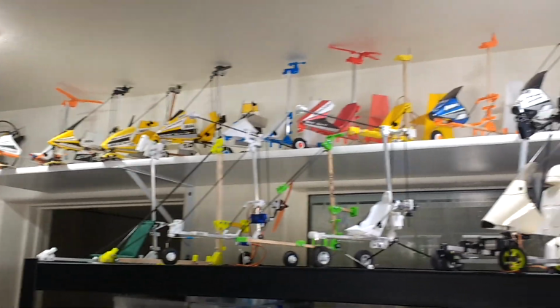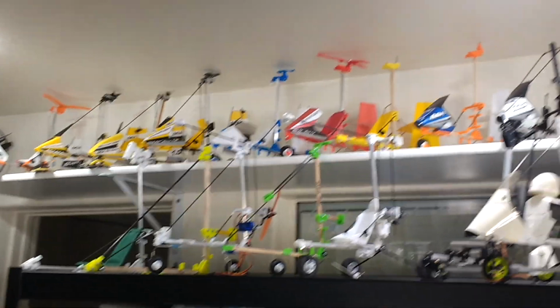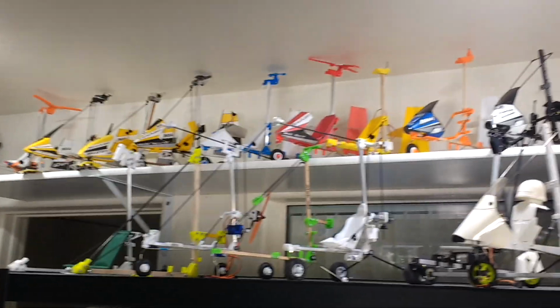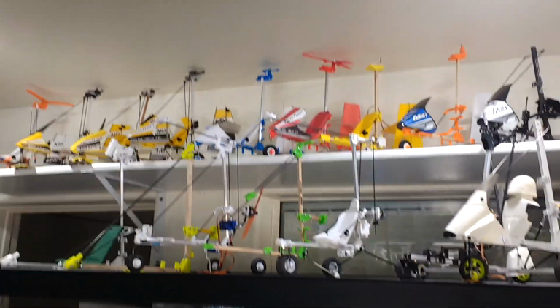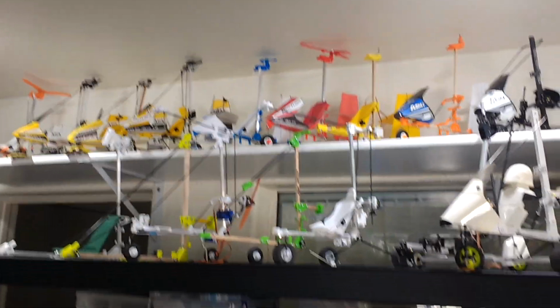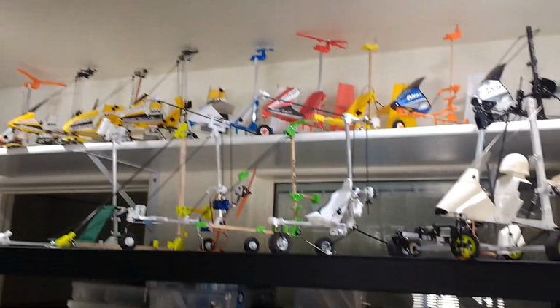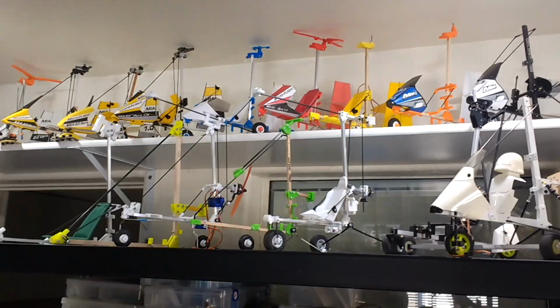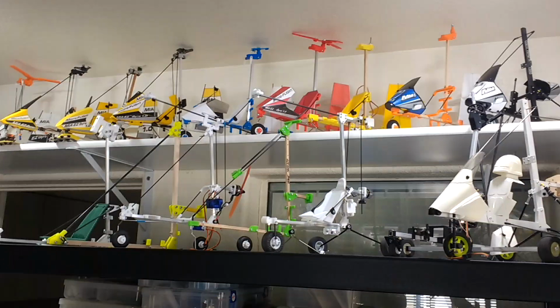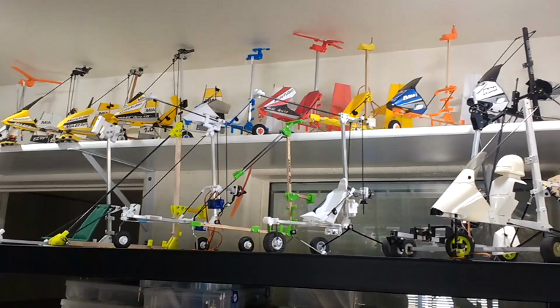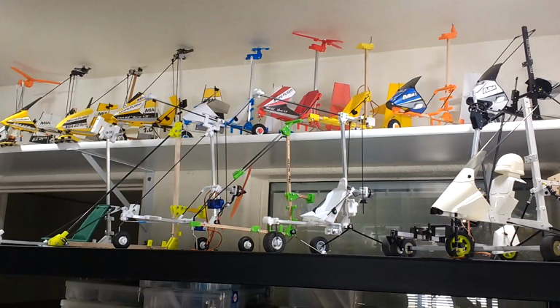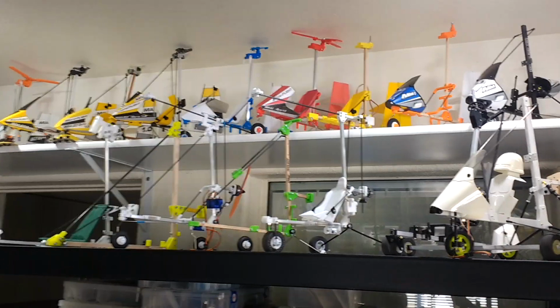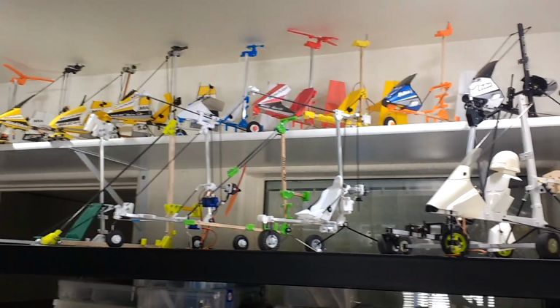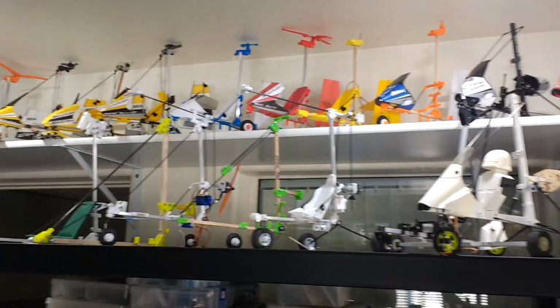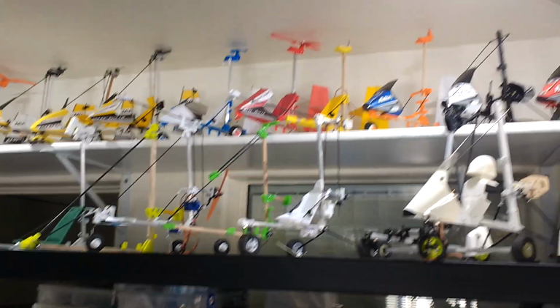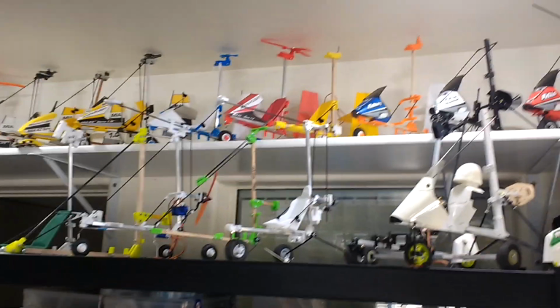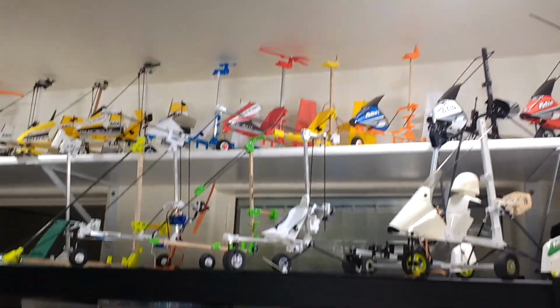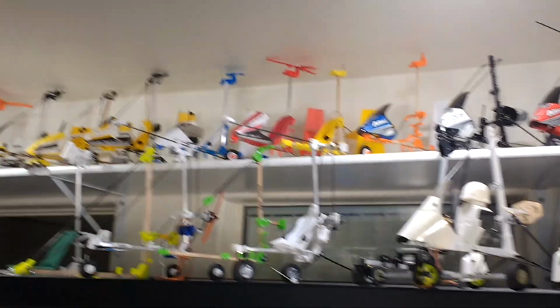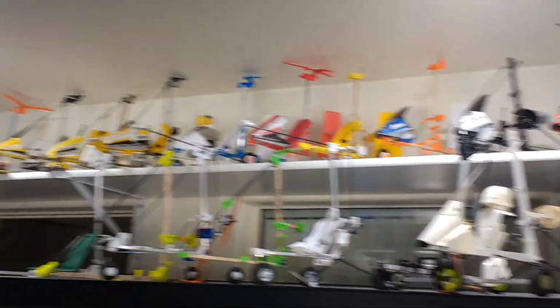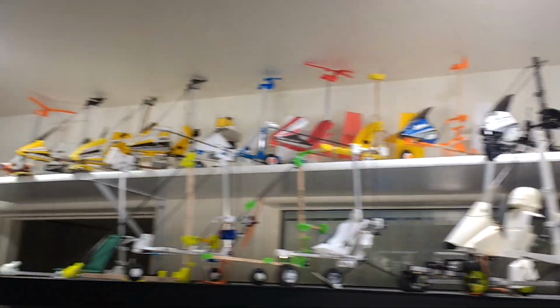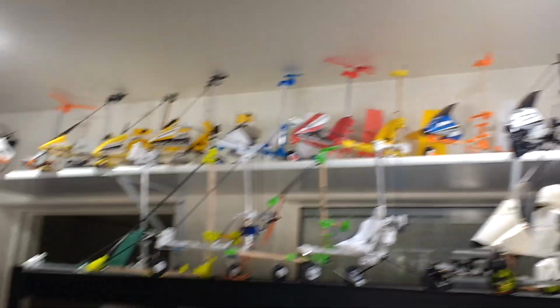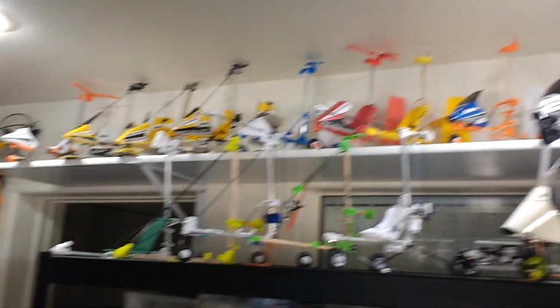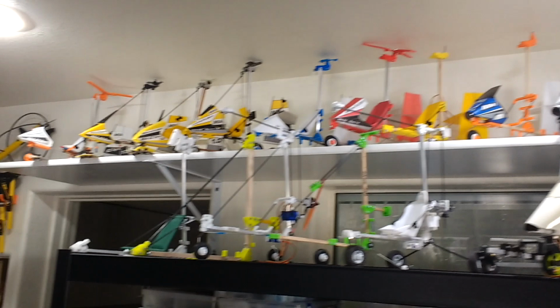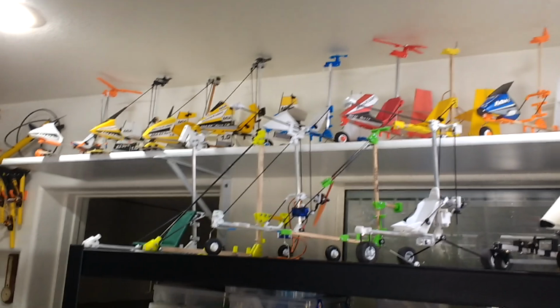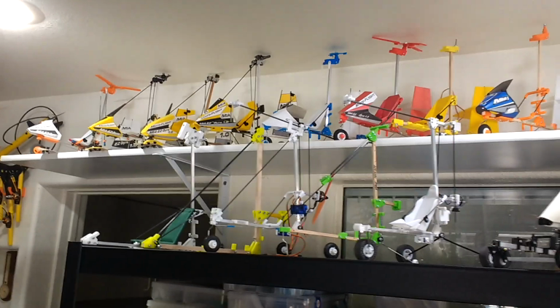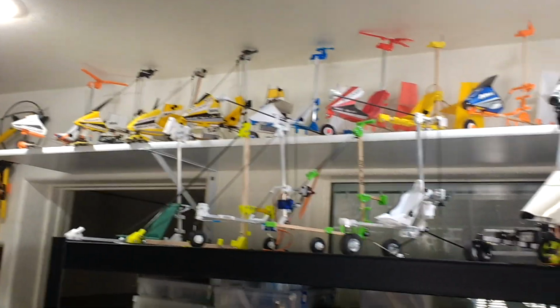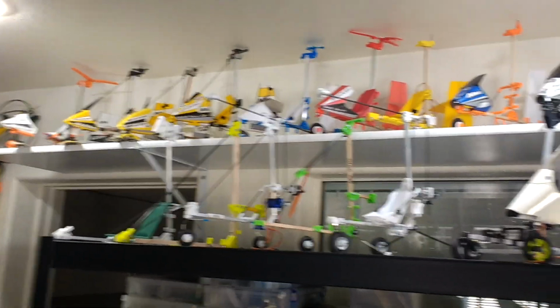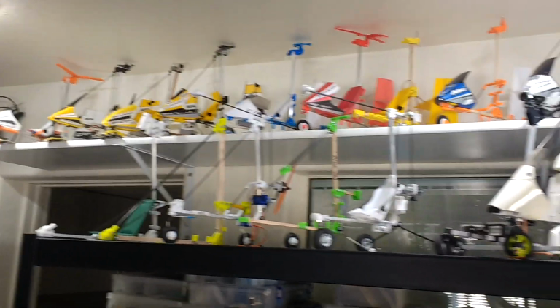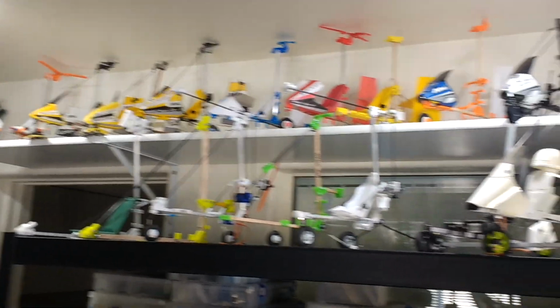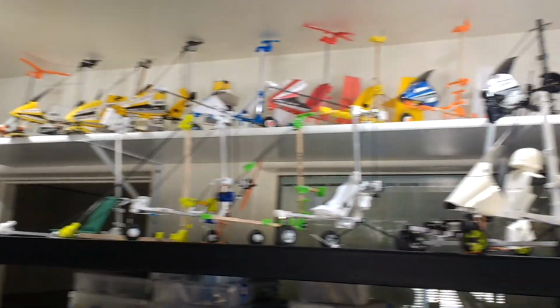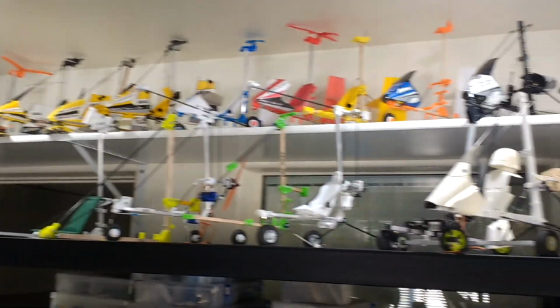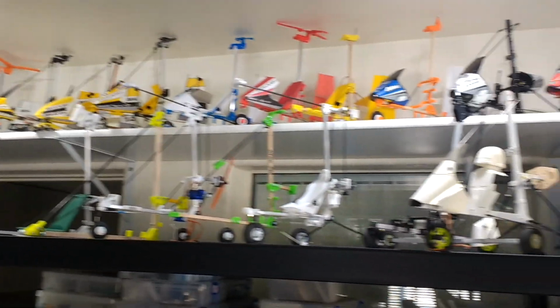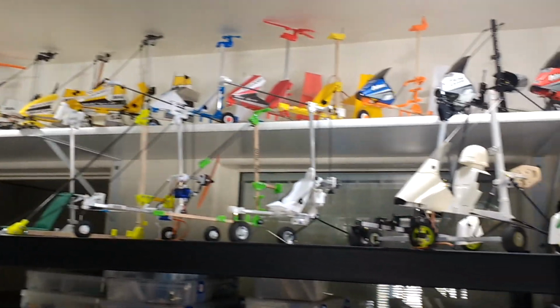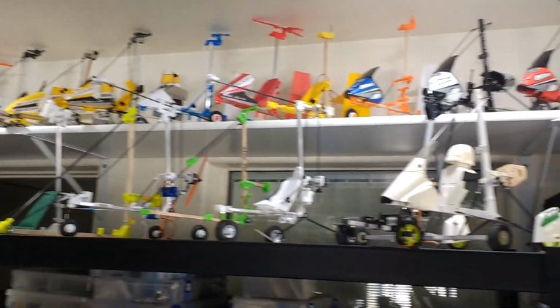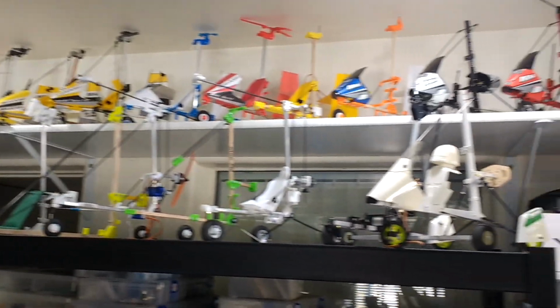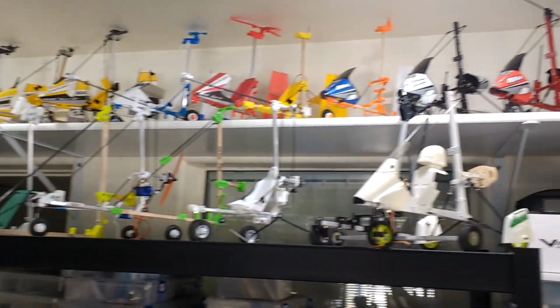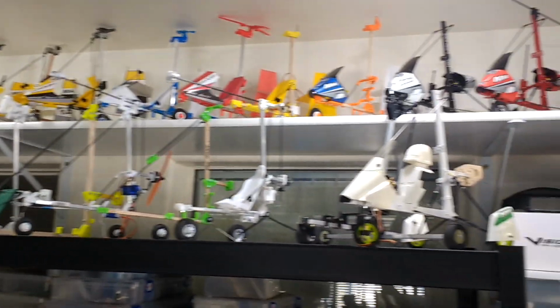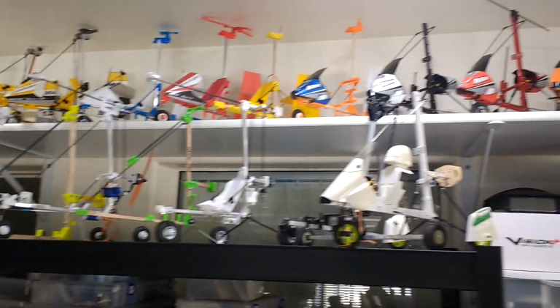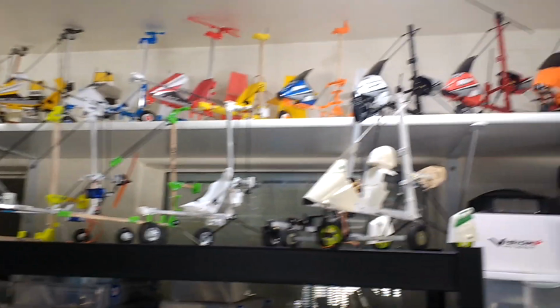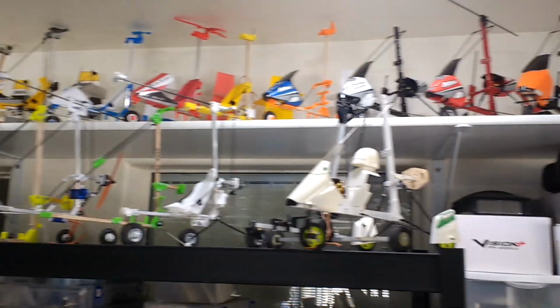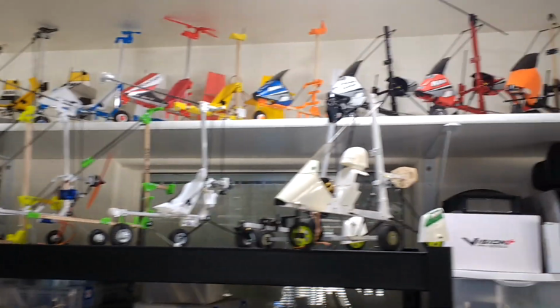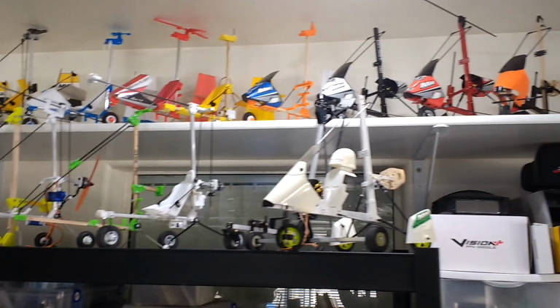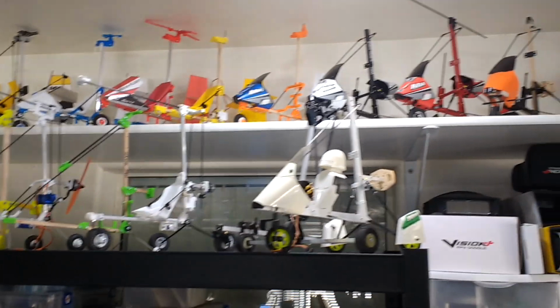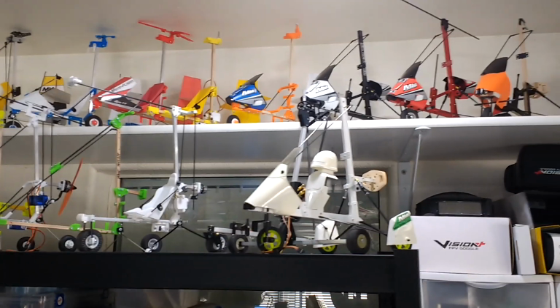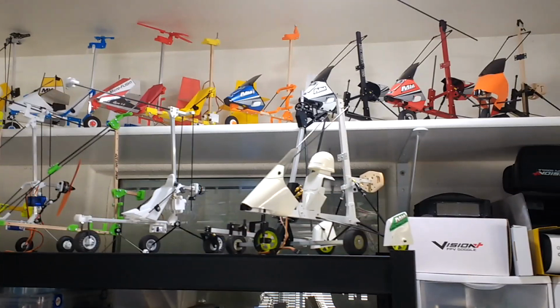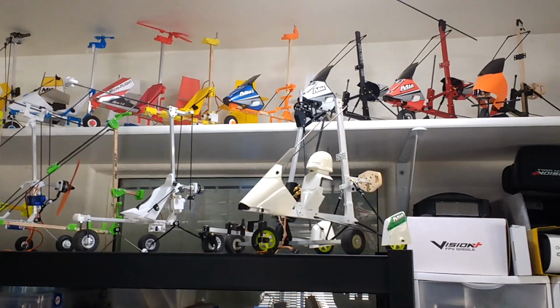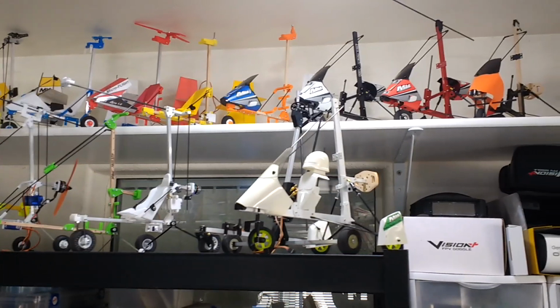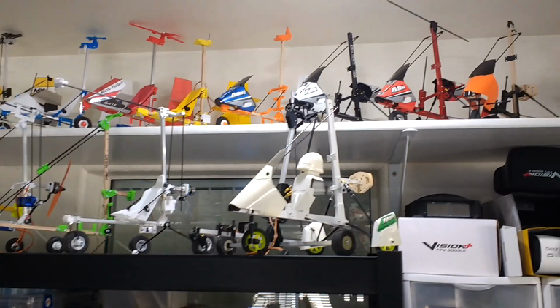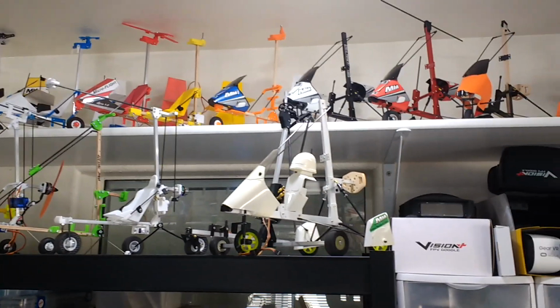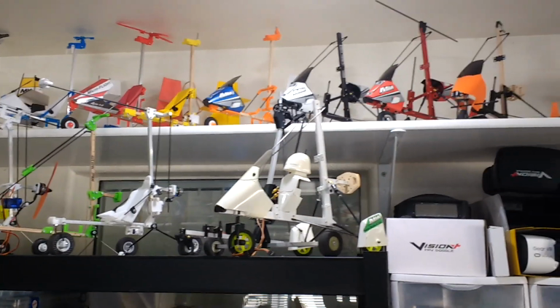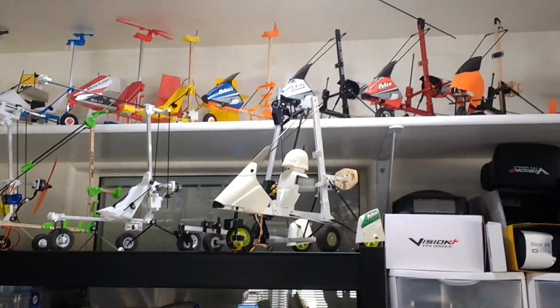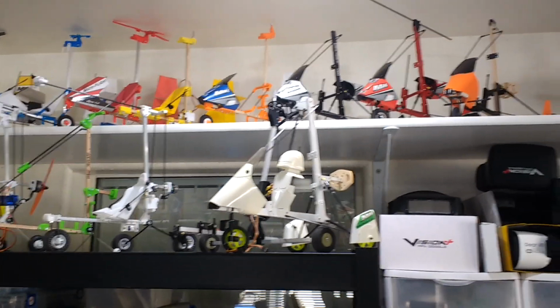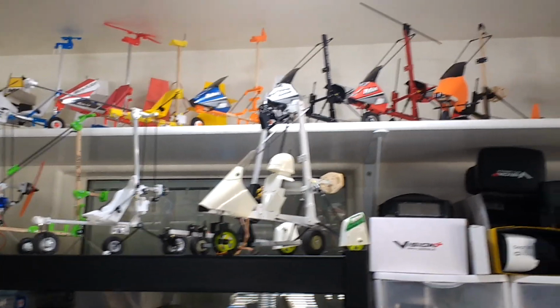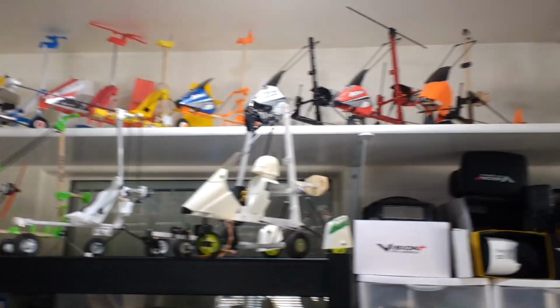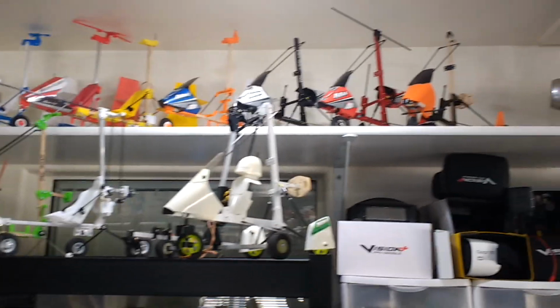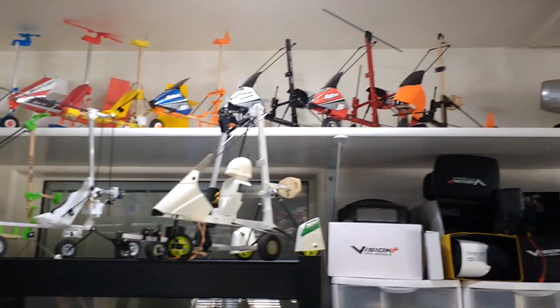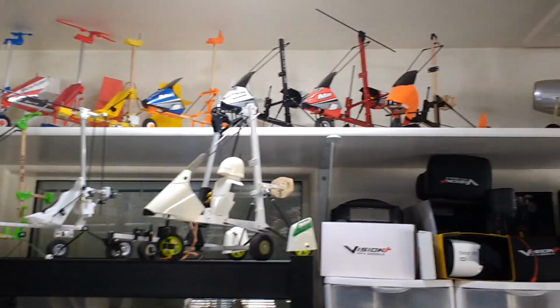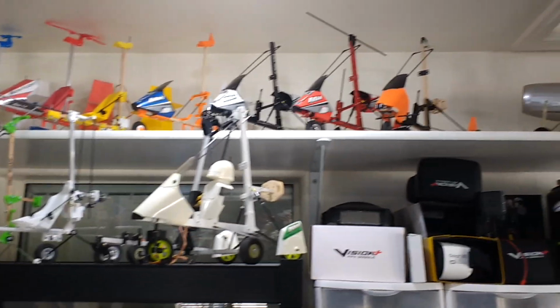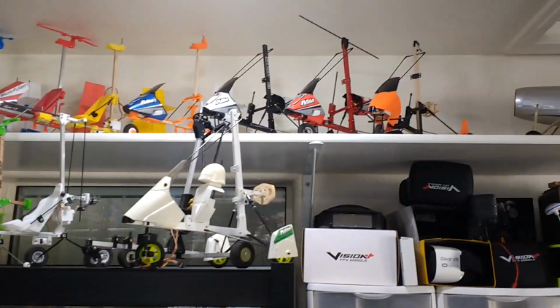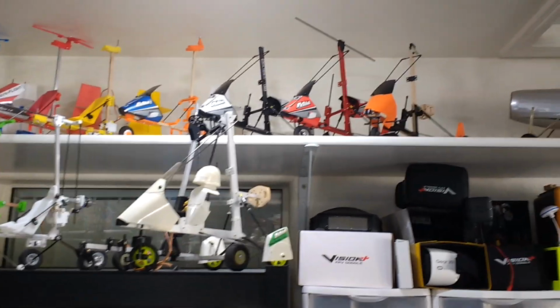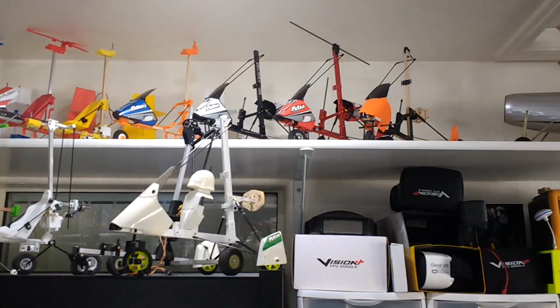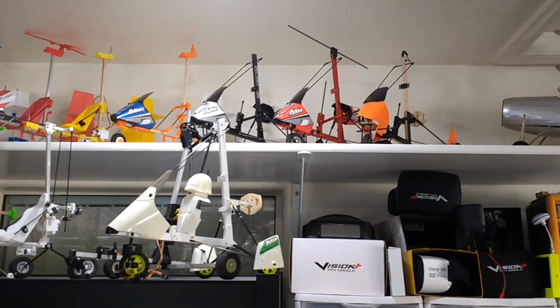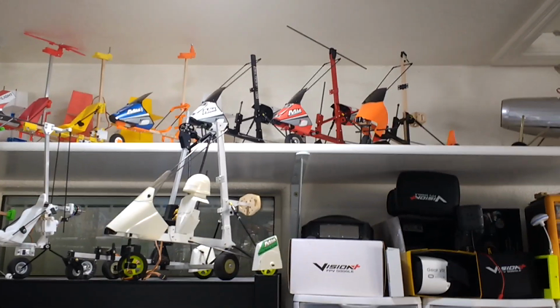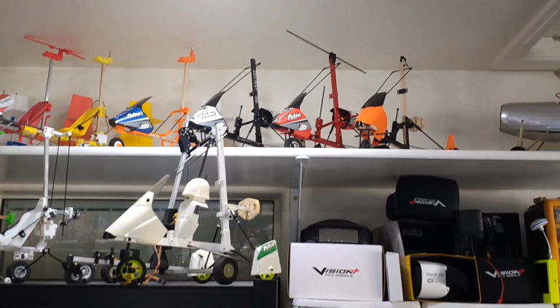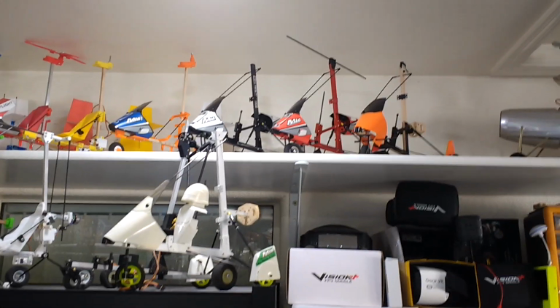They follow the same architecture. The architecture of these AutoGyros came from the MIA Robotrikes, which are on this side here.